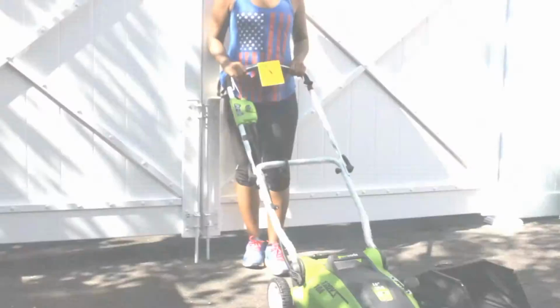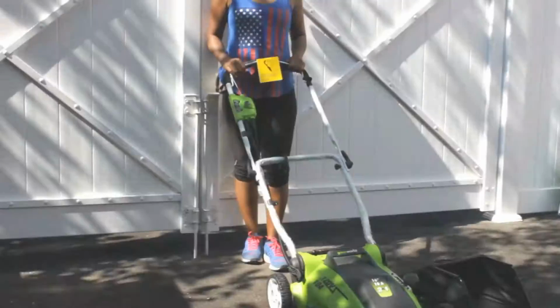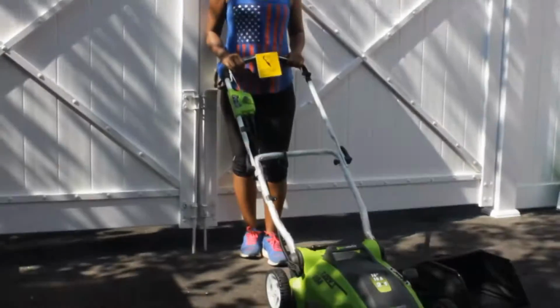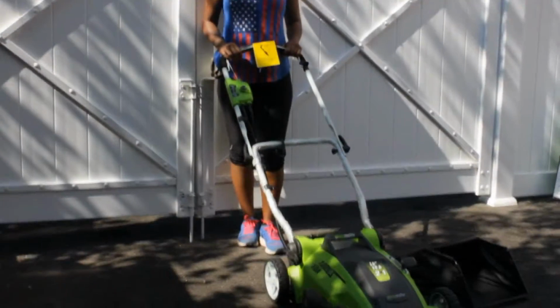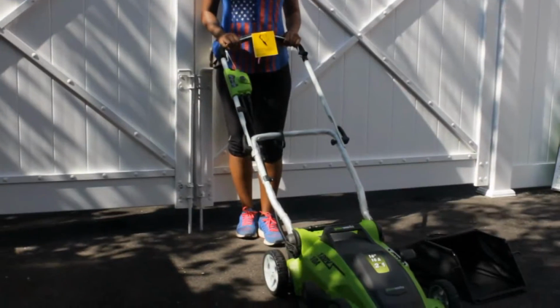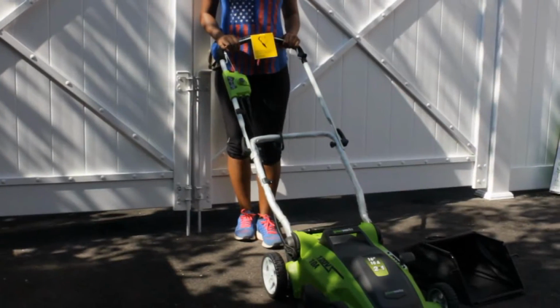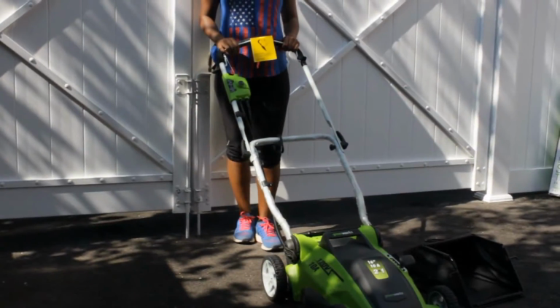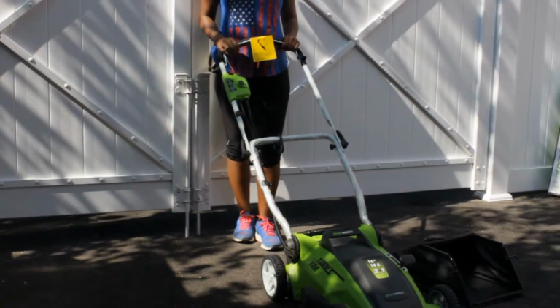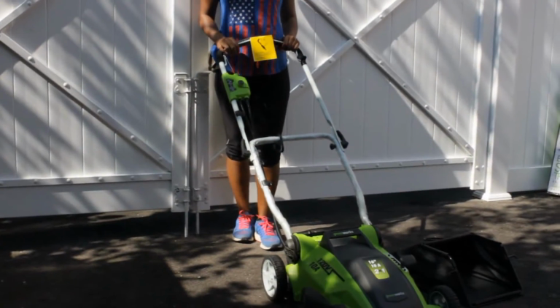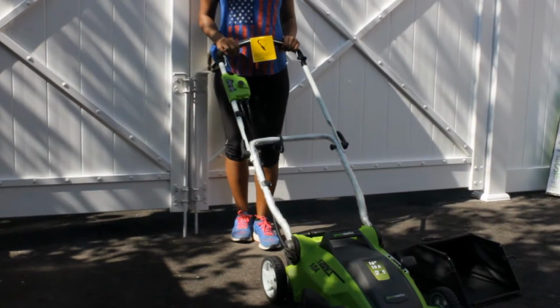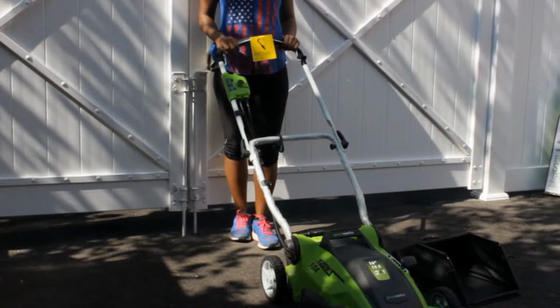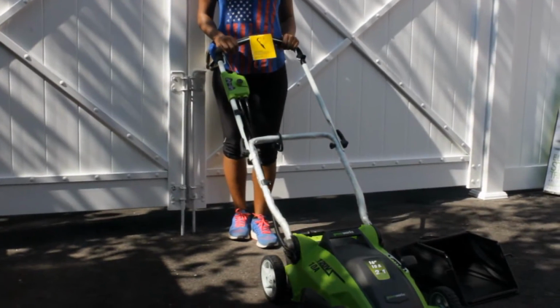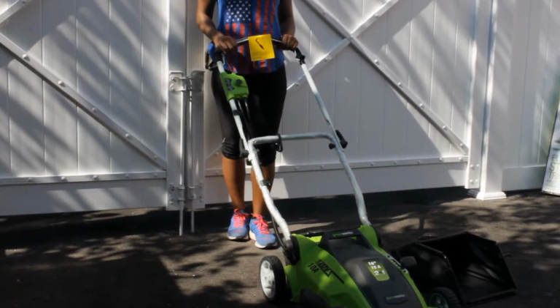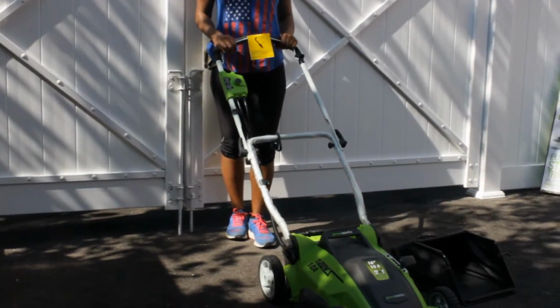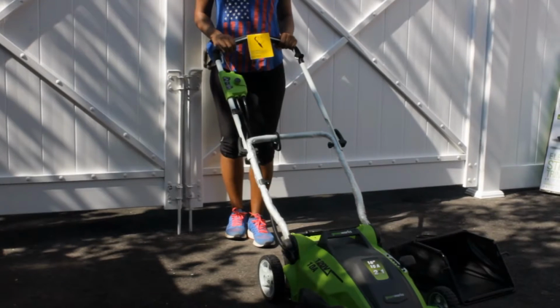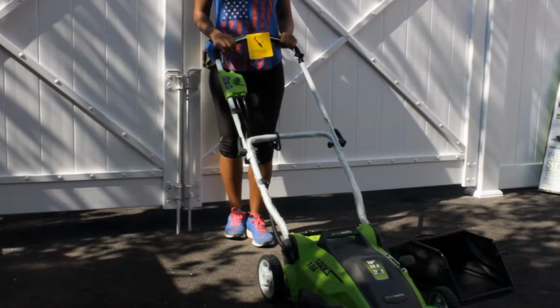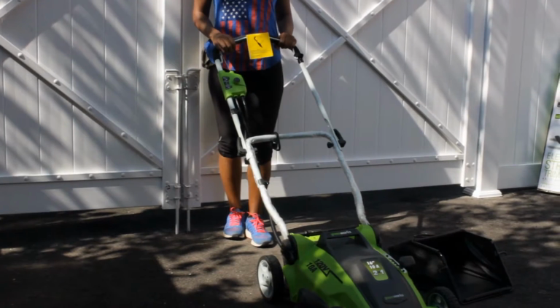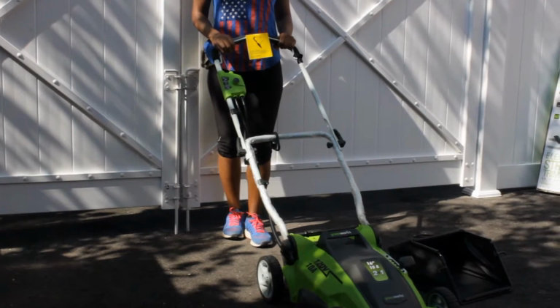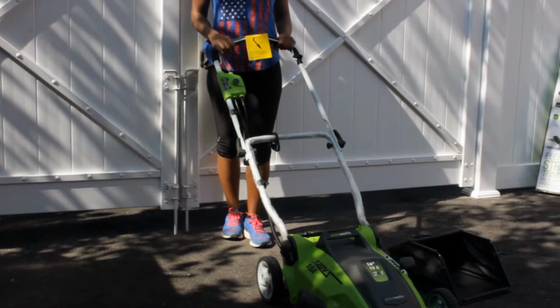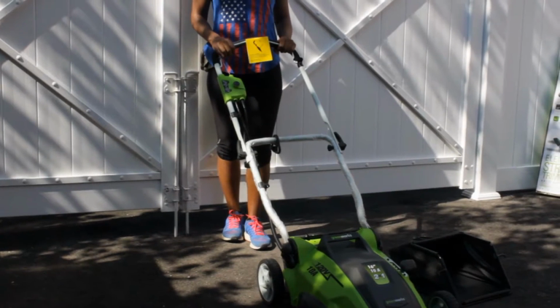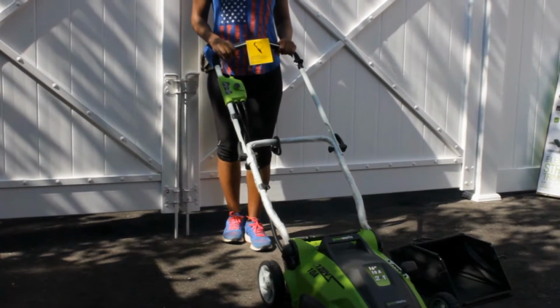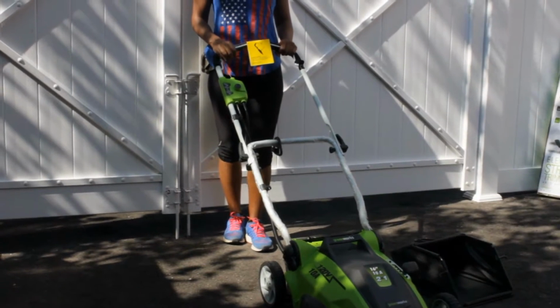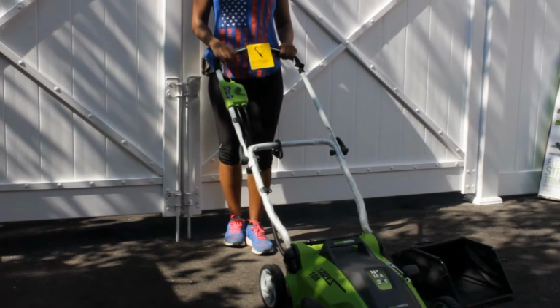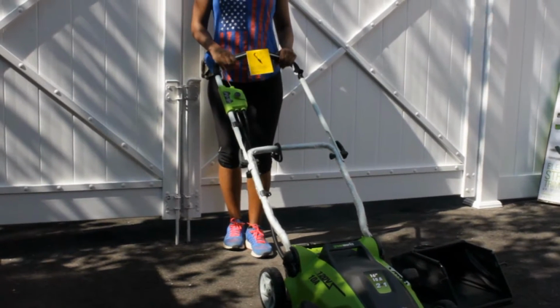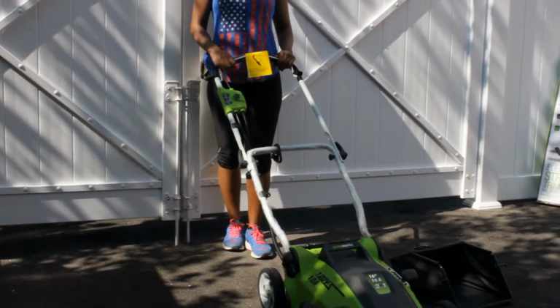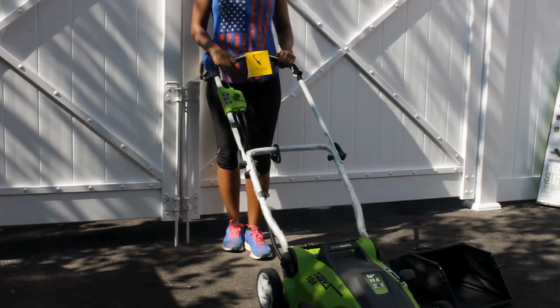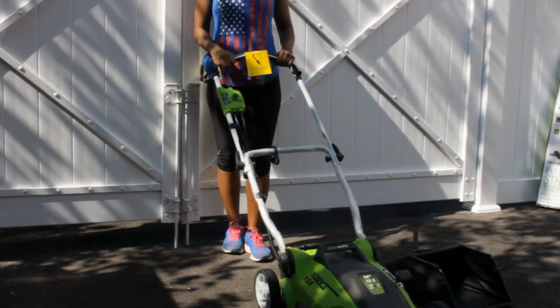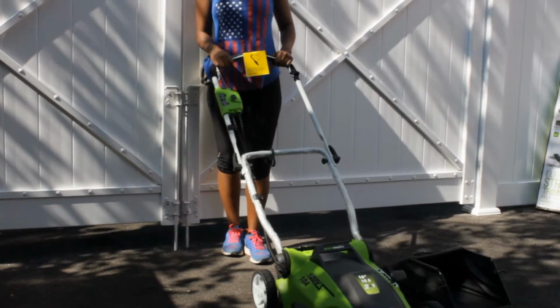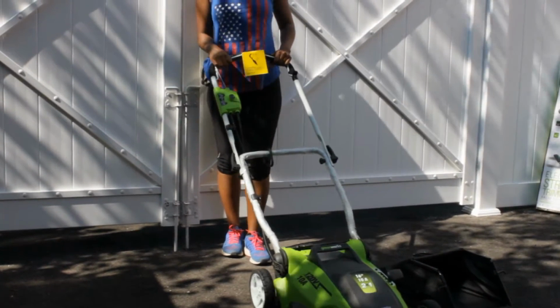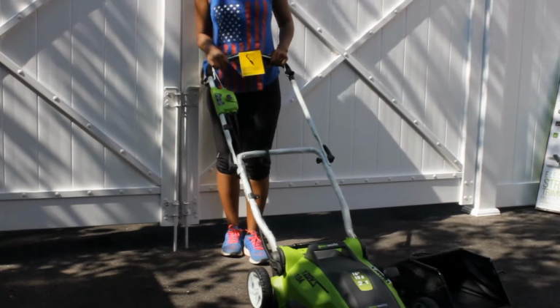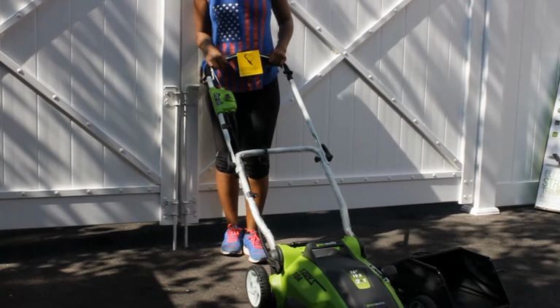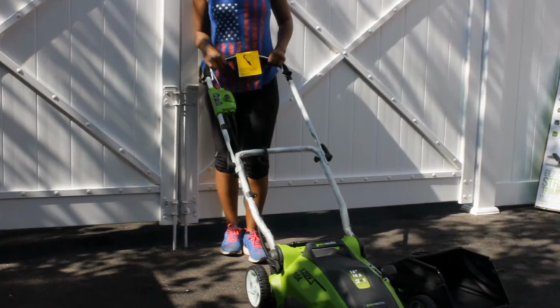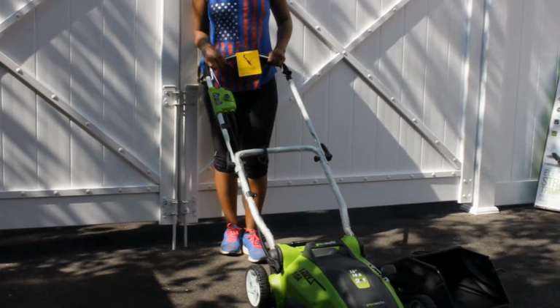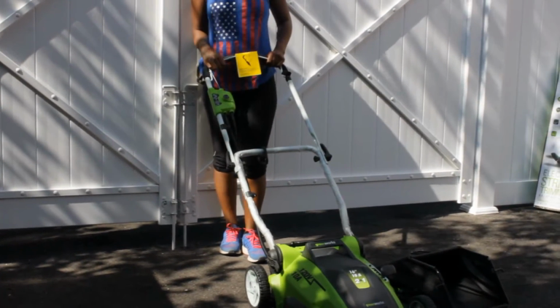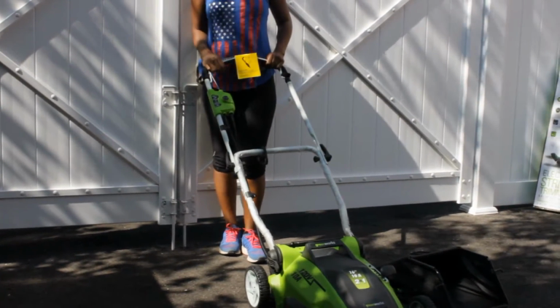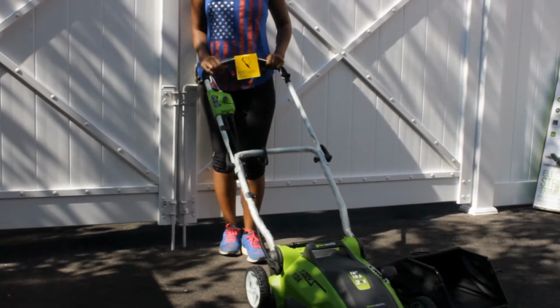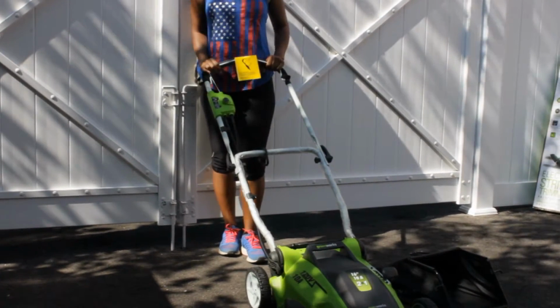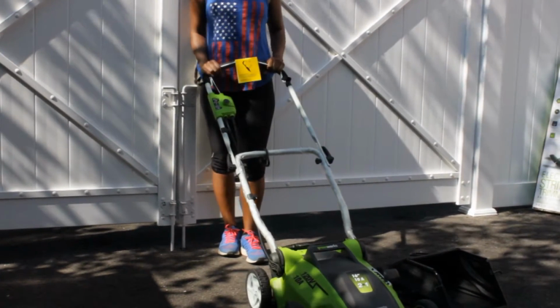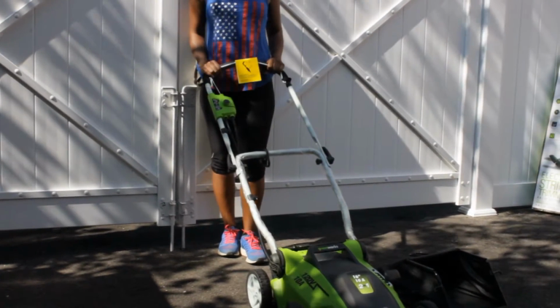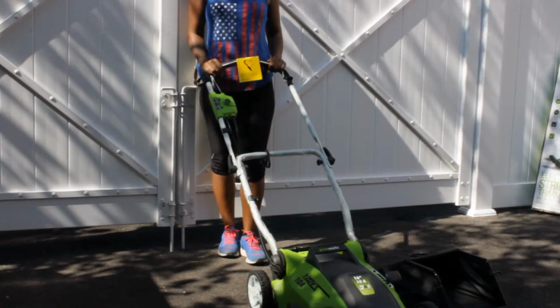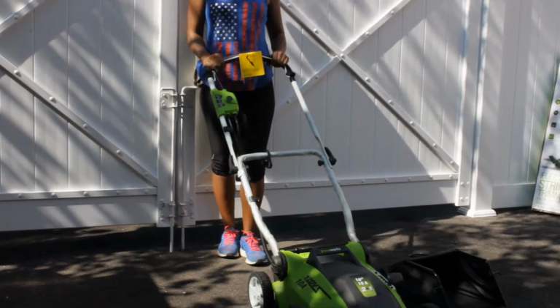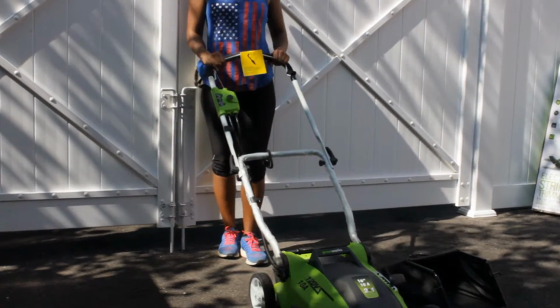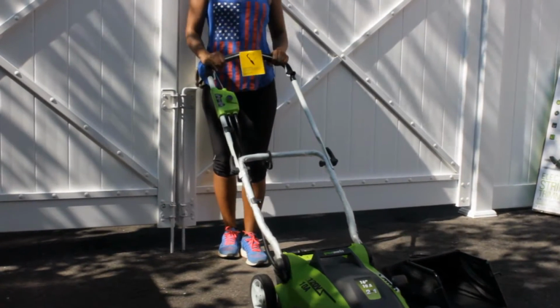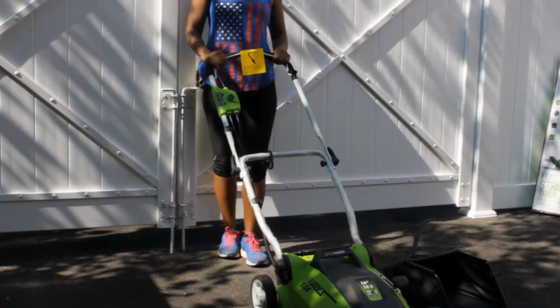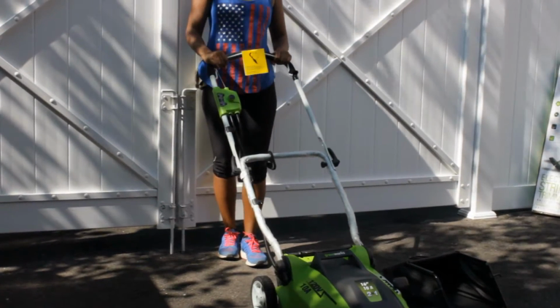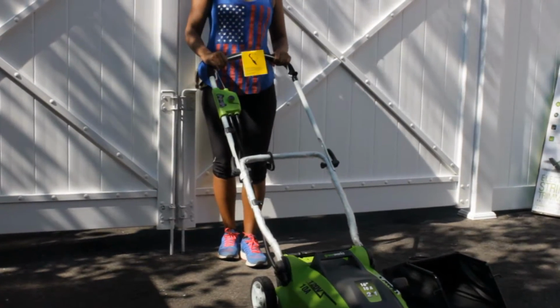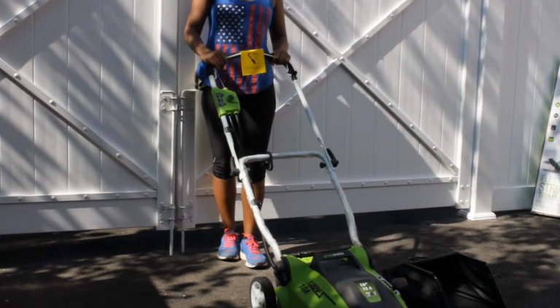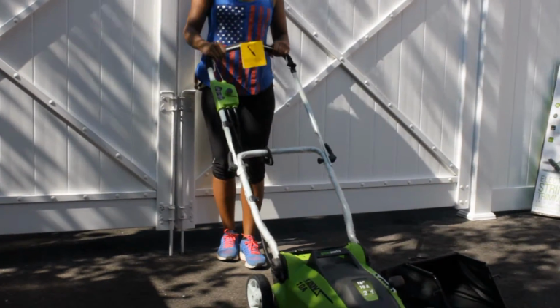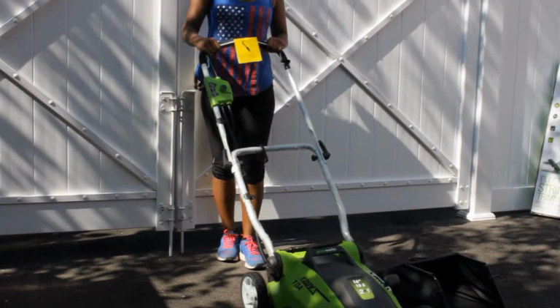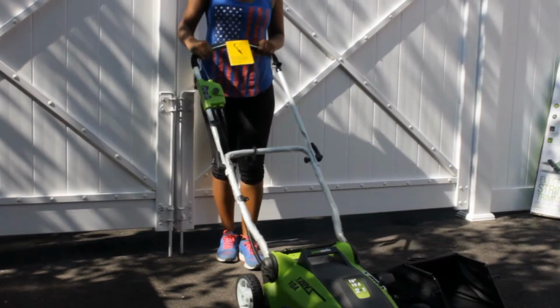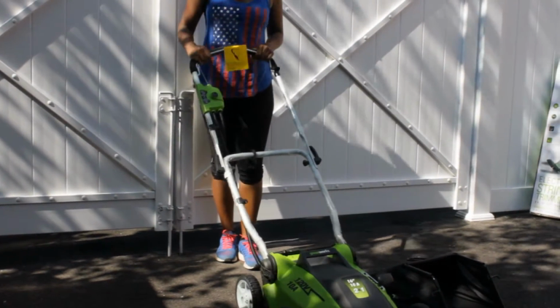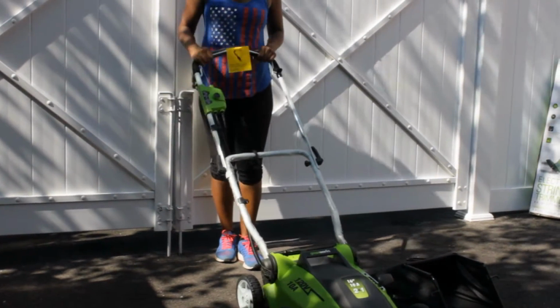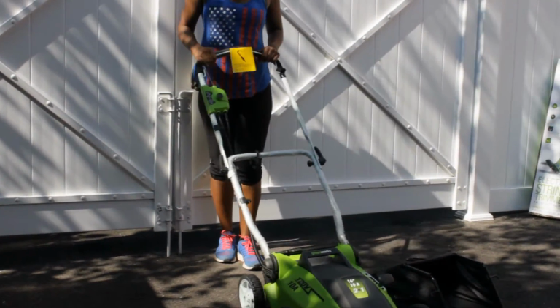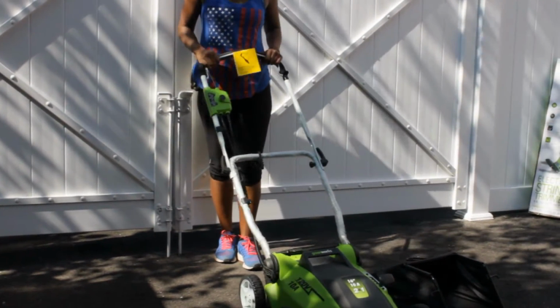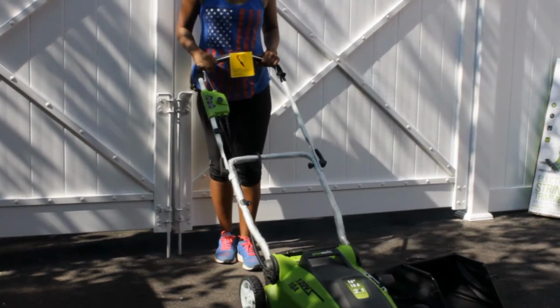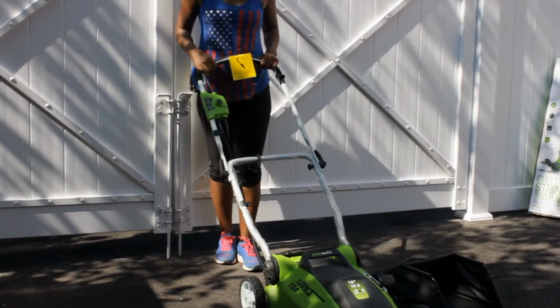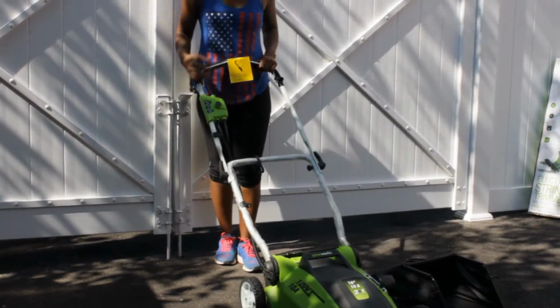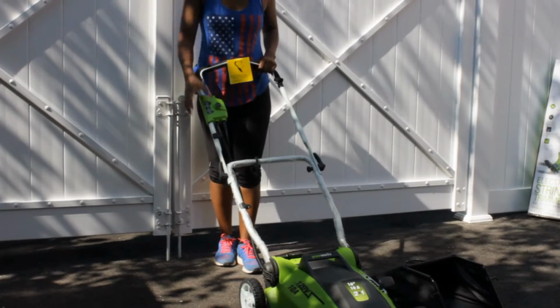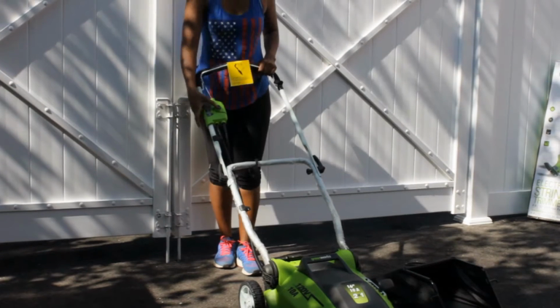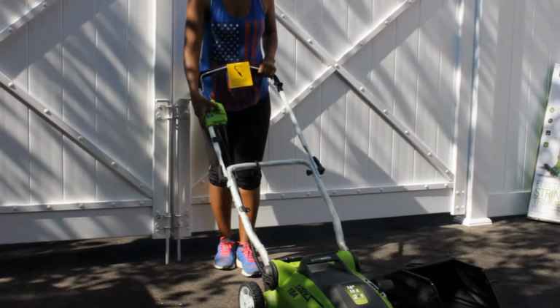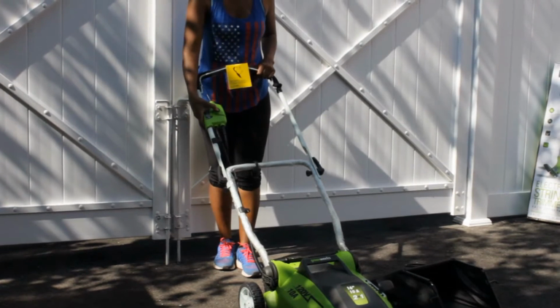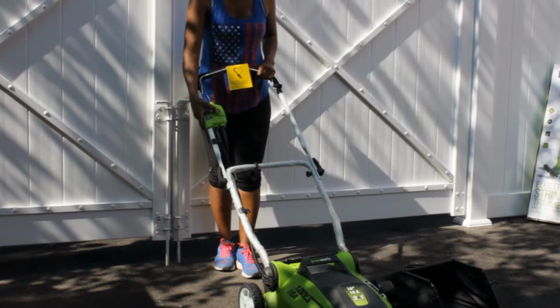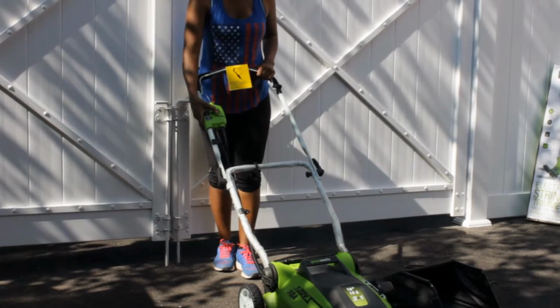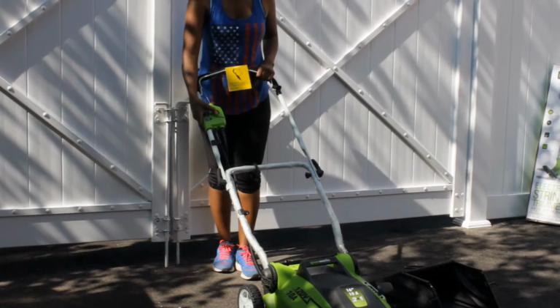Here I want to show you the height of the lawnmower. I am 5'5" and it catches me about an inch above my waist.